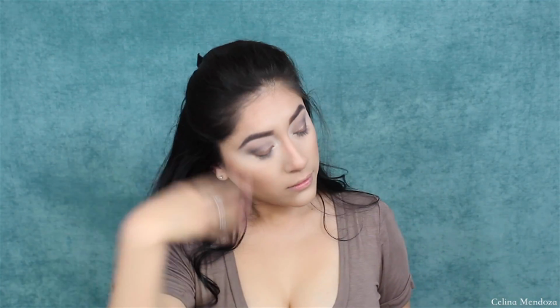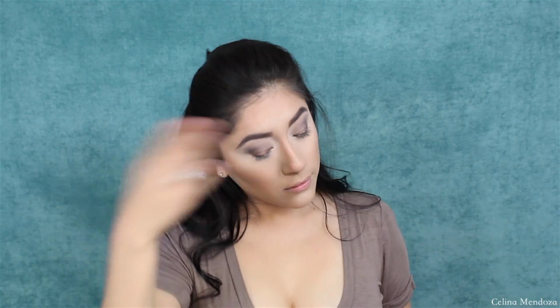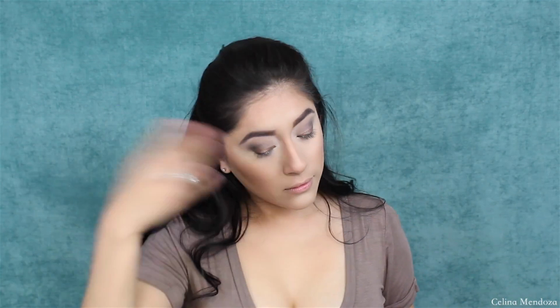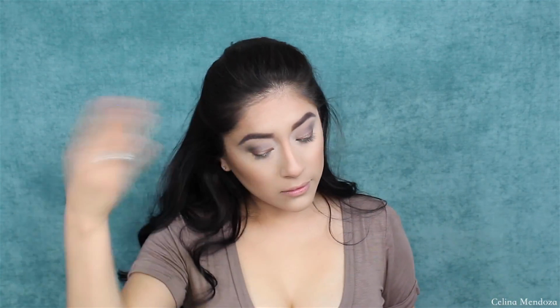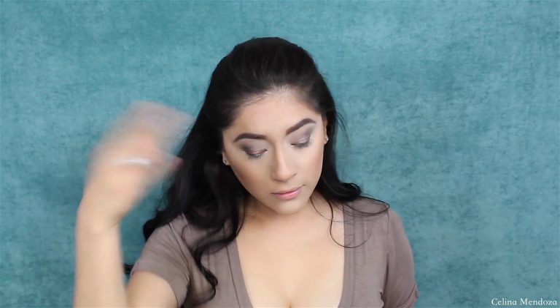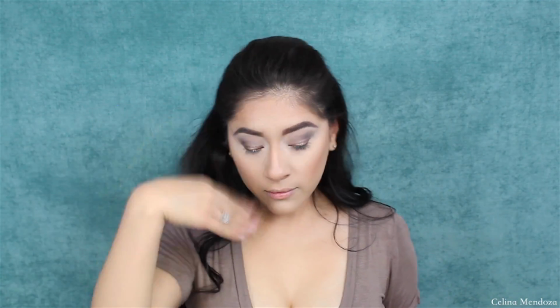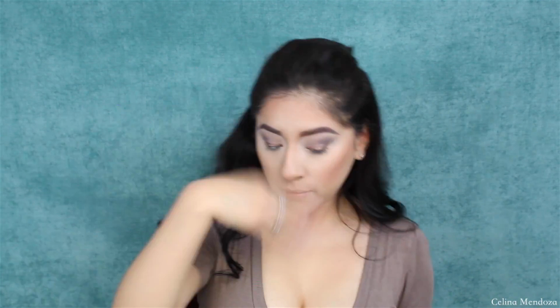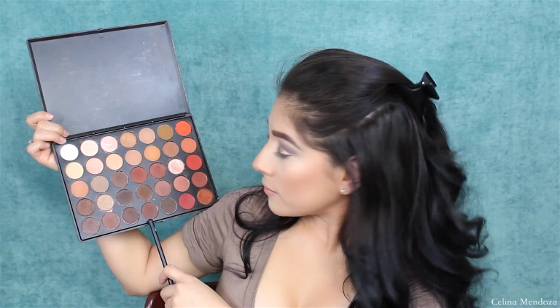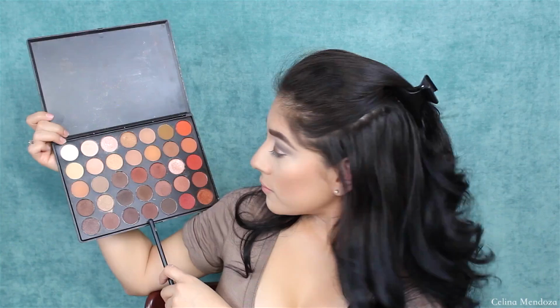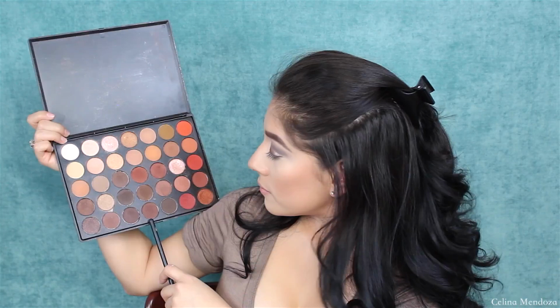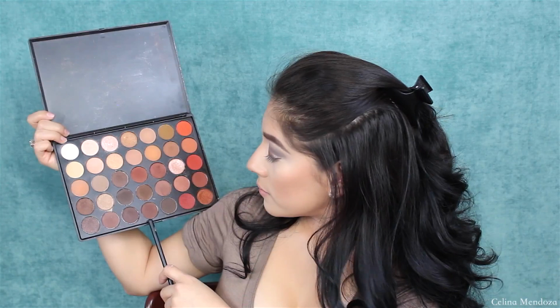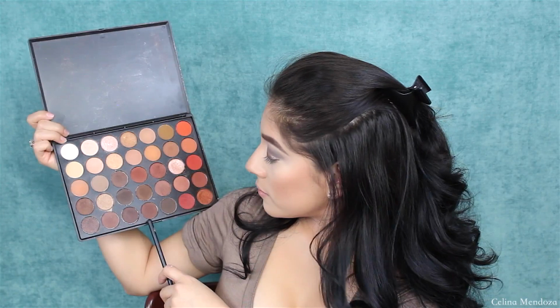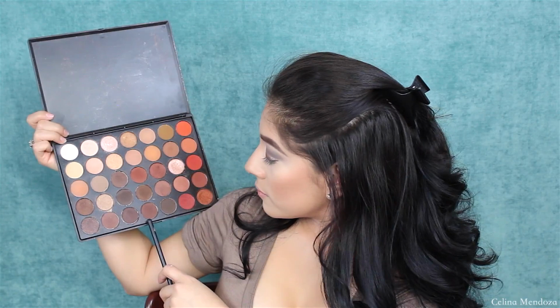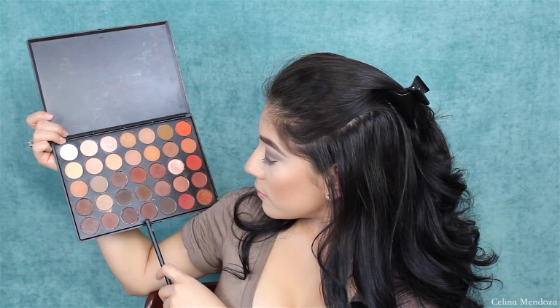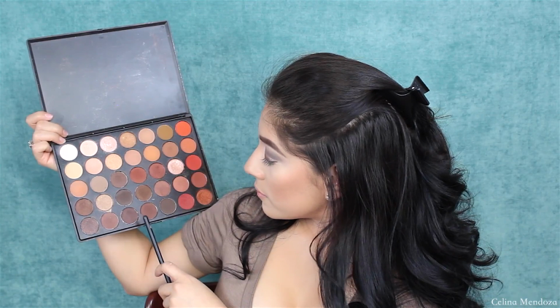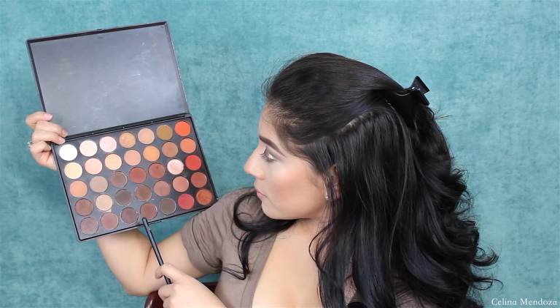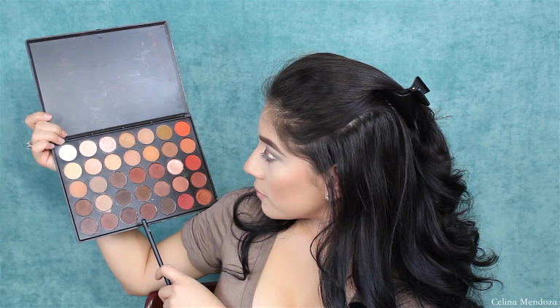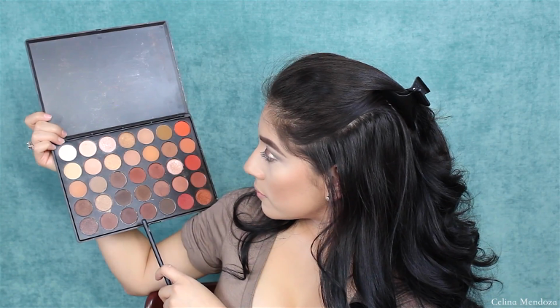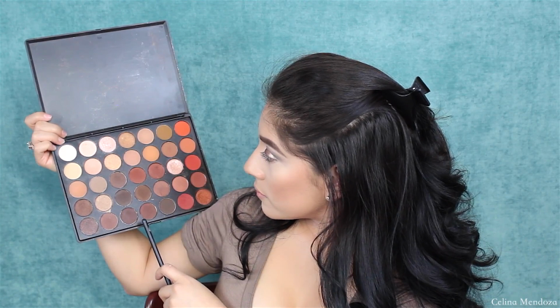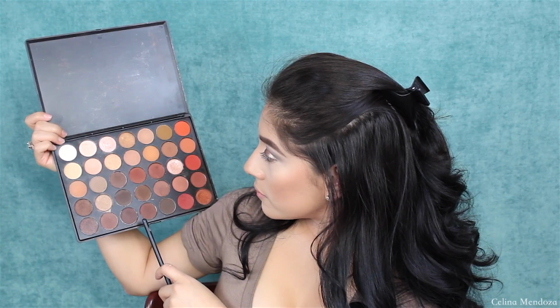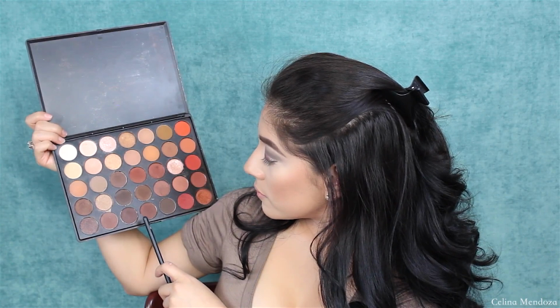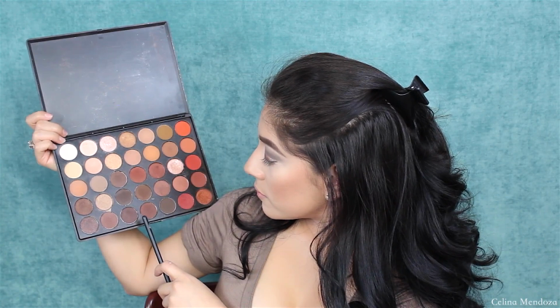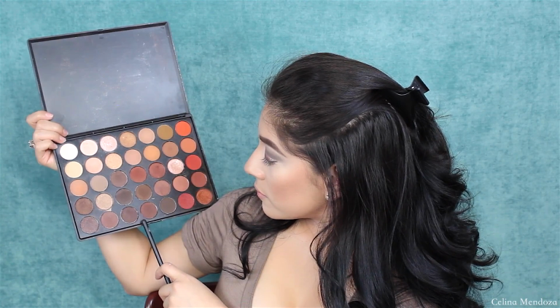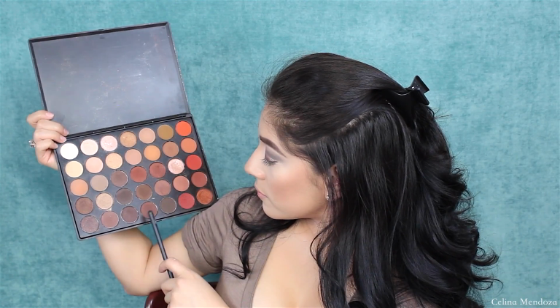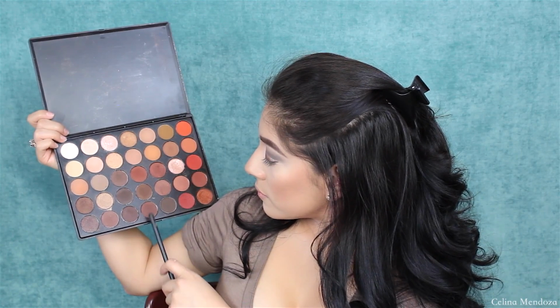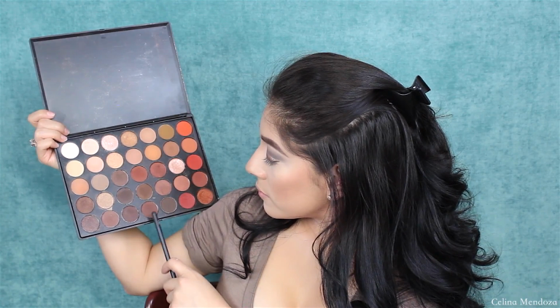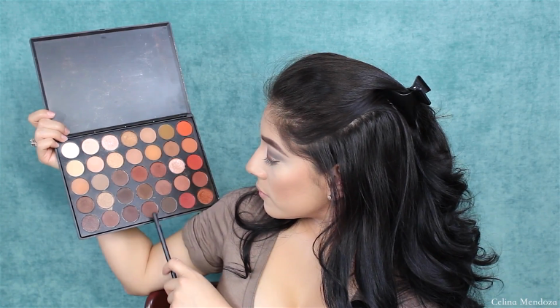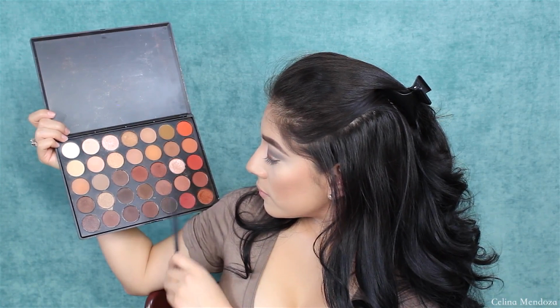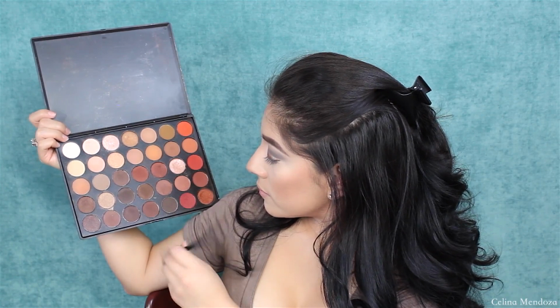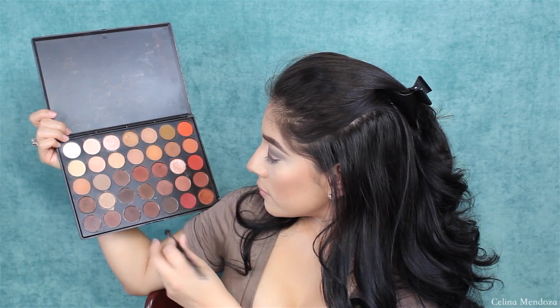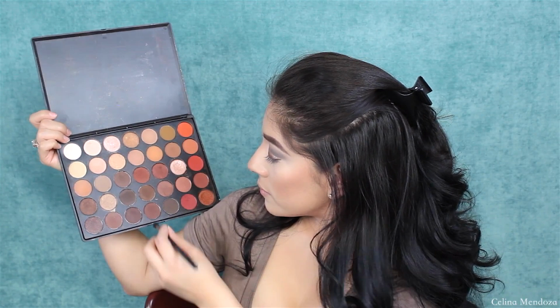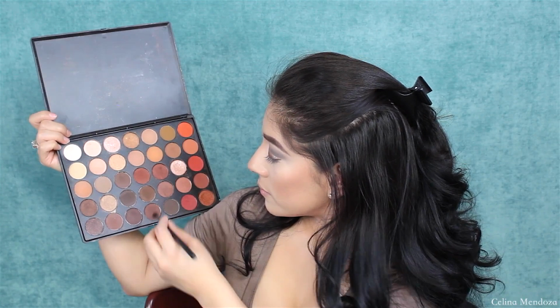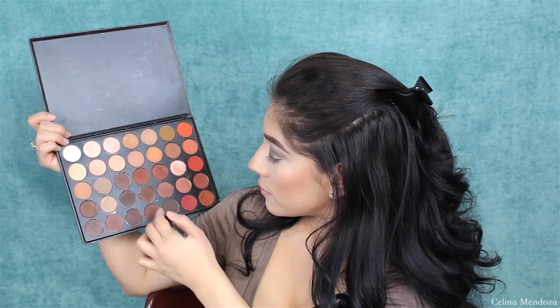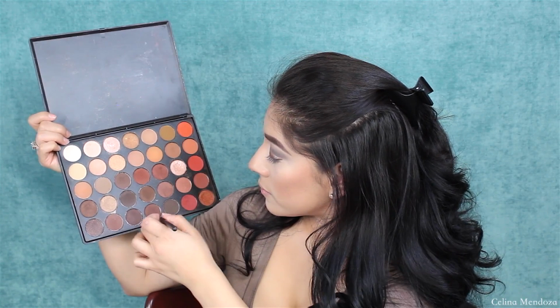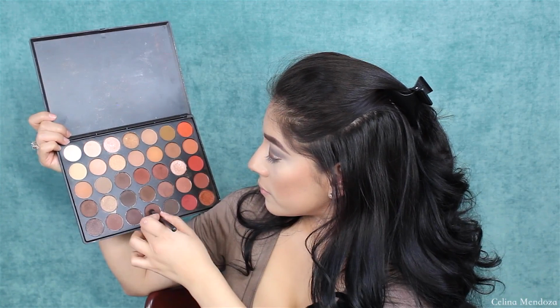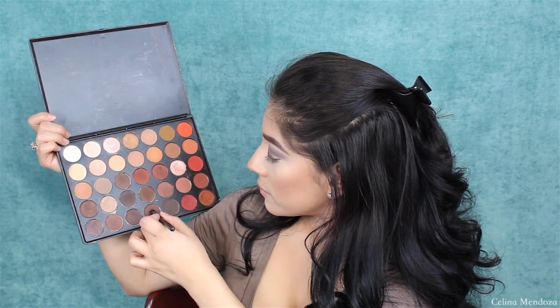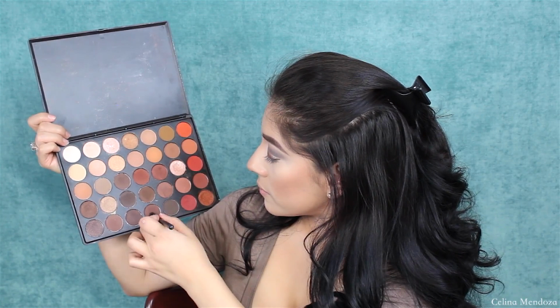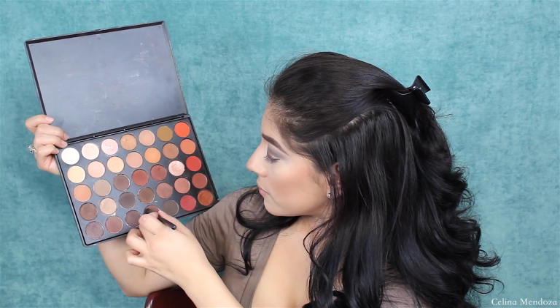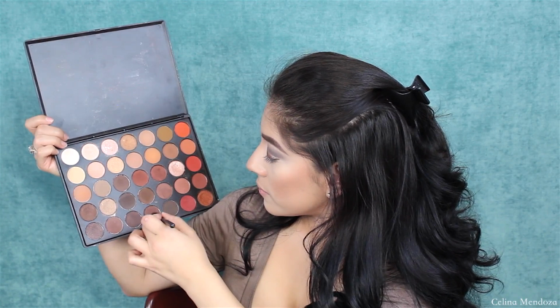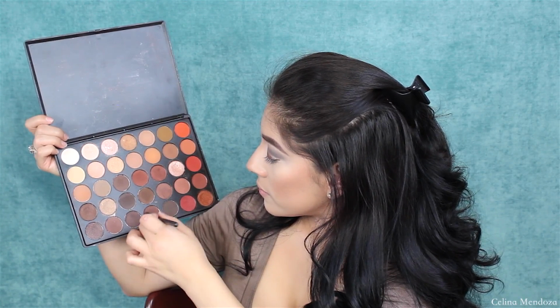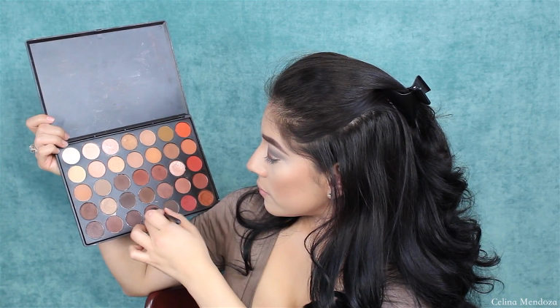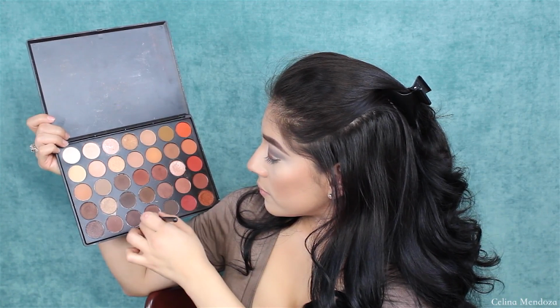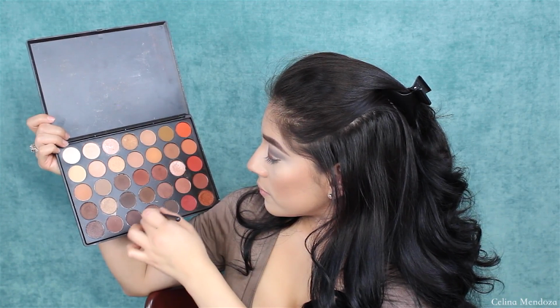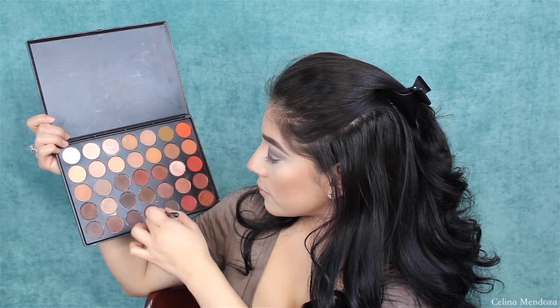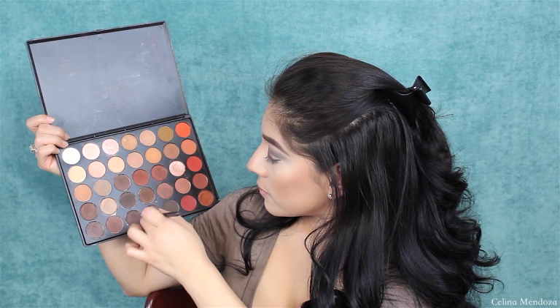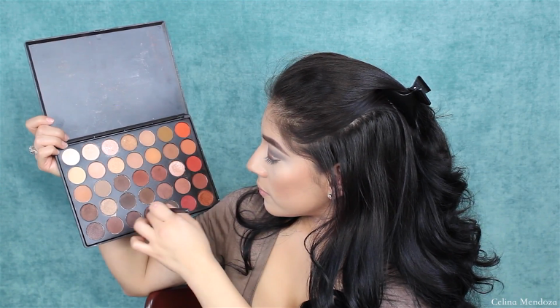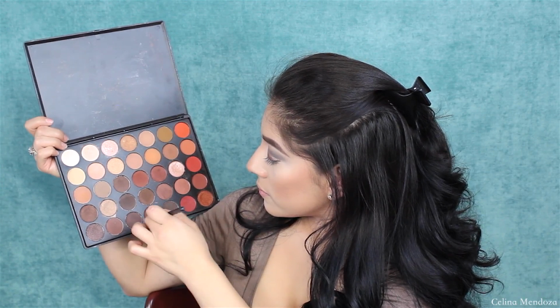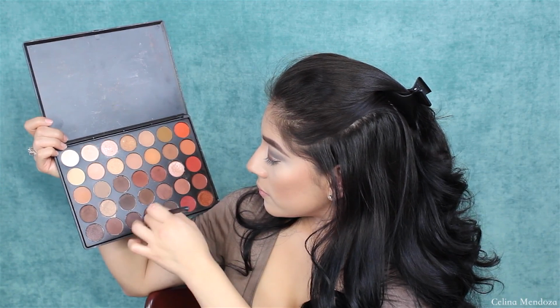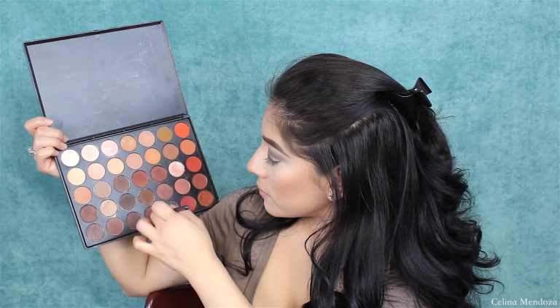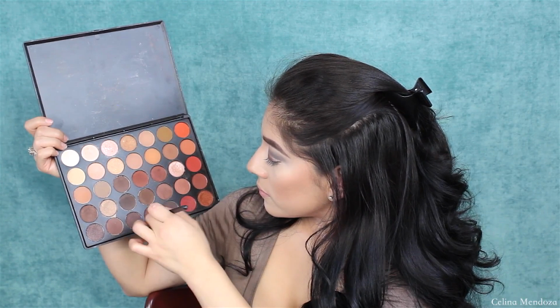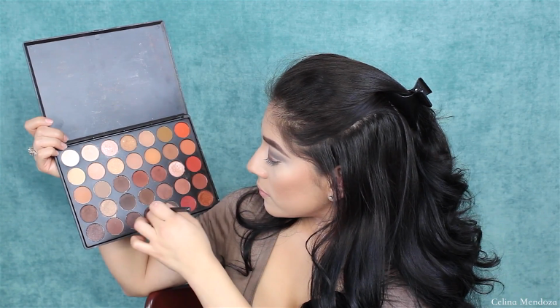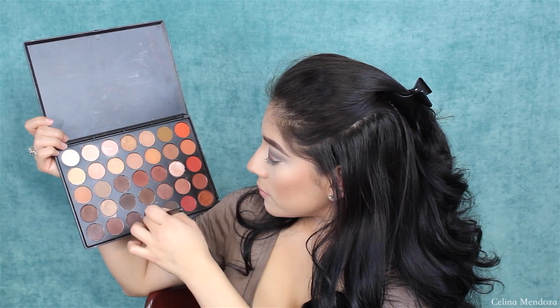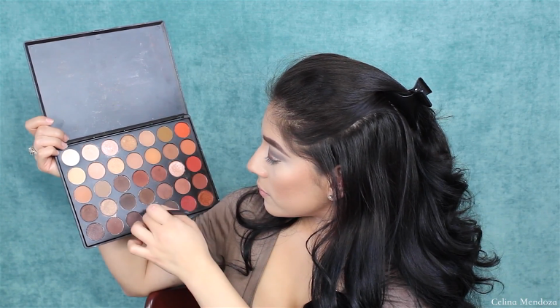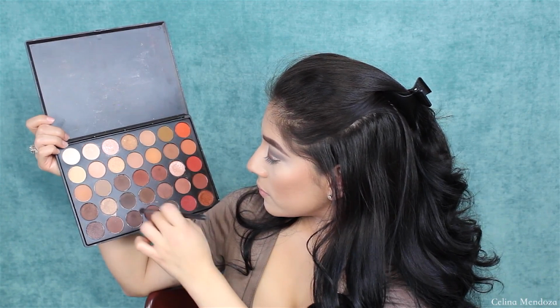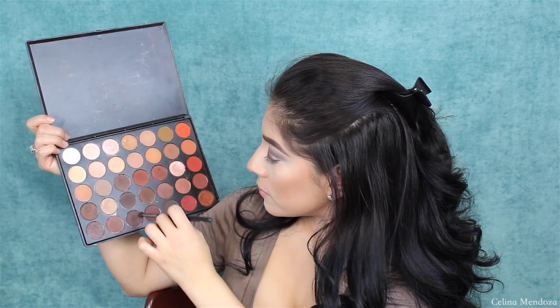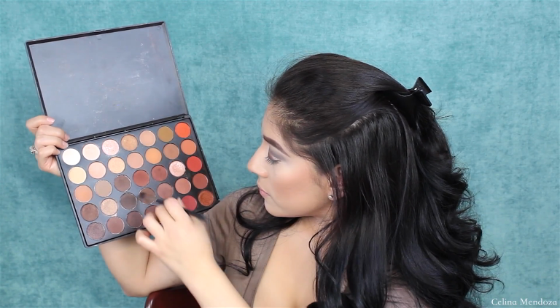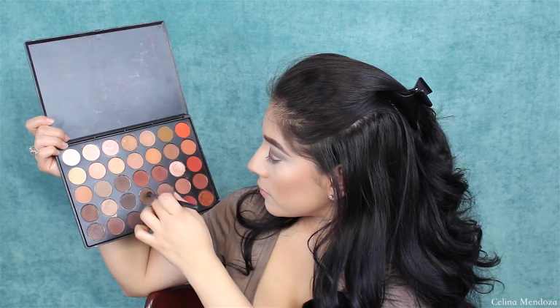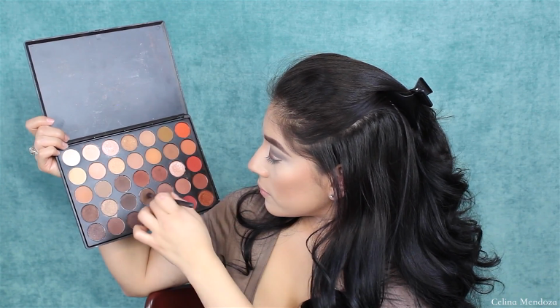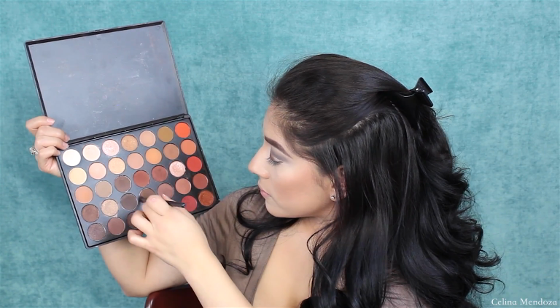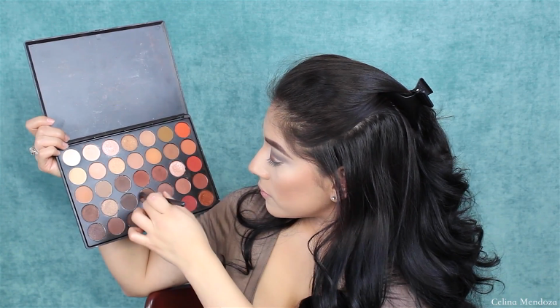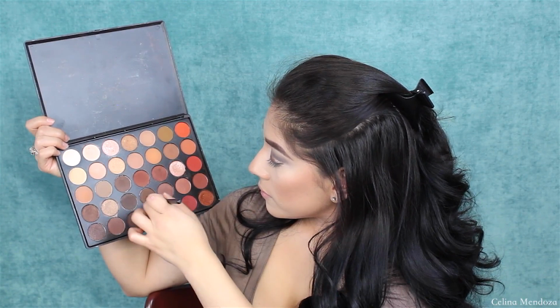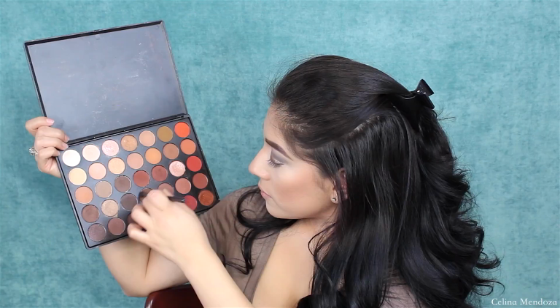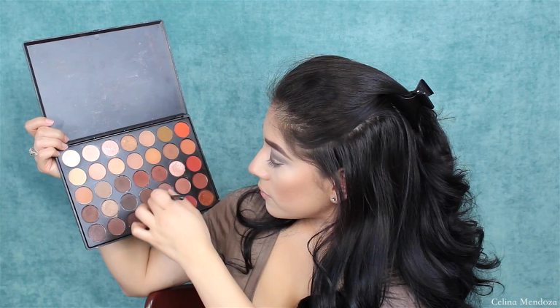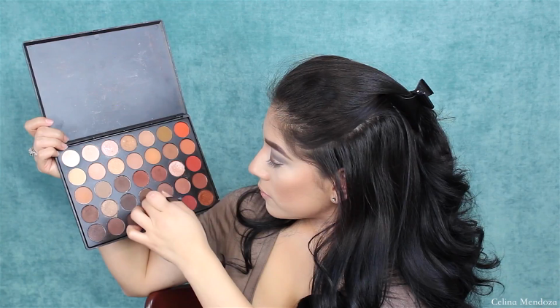Now I'm just going to be smoking out my bottom lash line with these two really pretty brown shades in this palette. Let's do it.